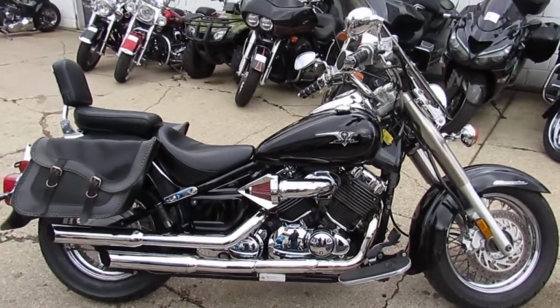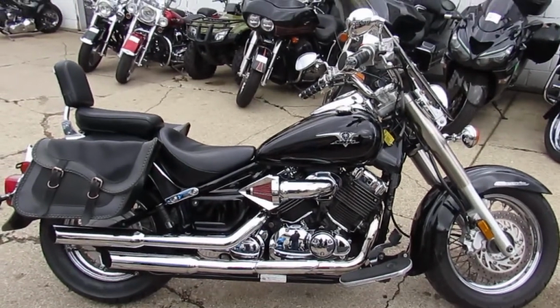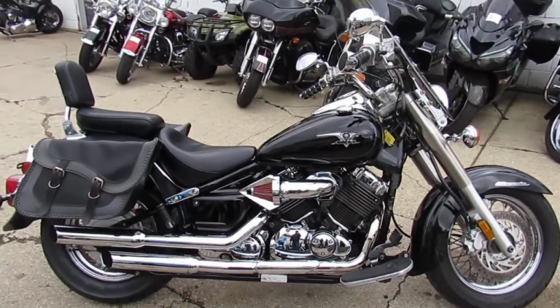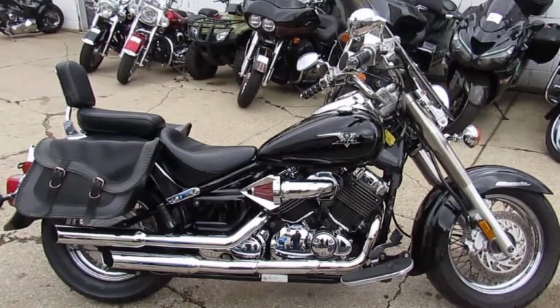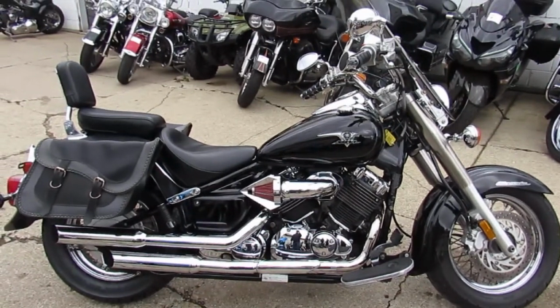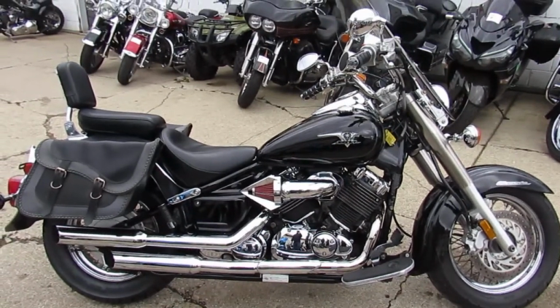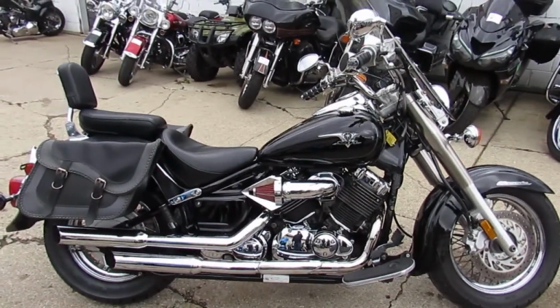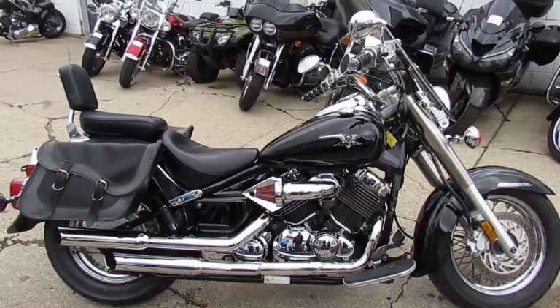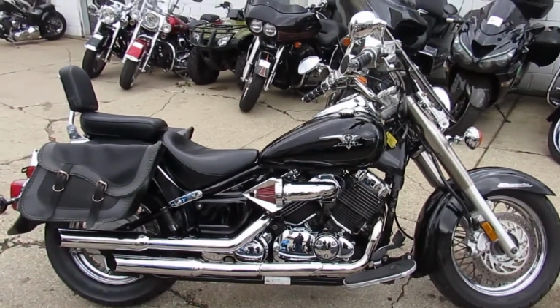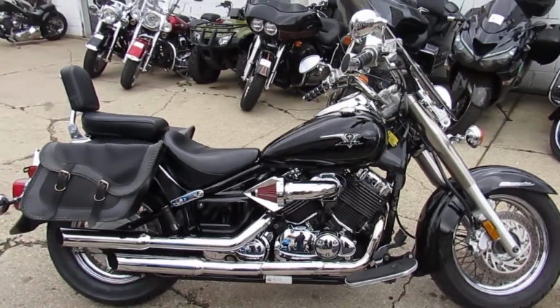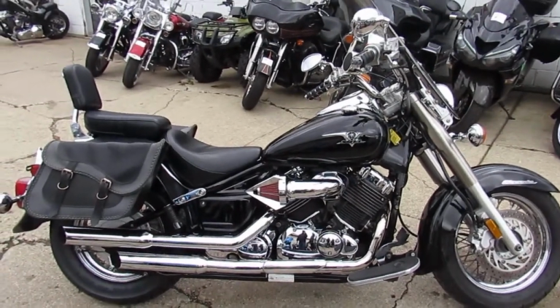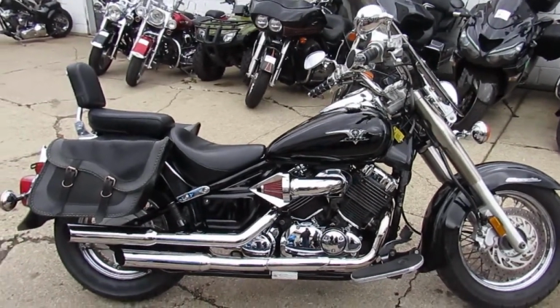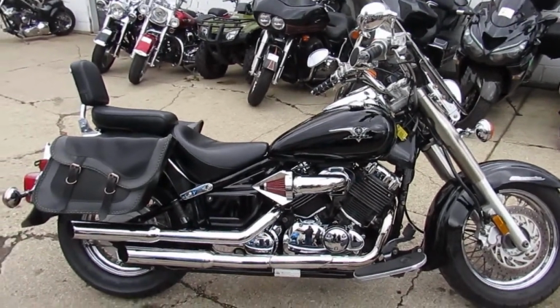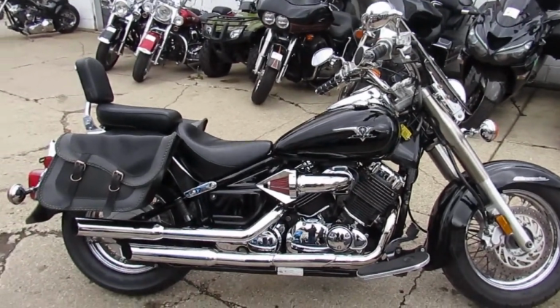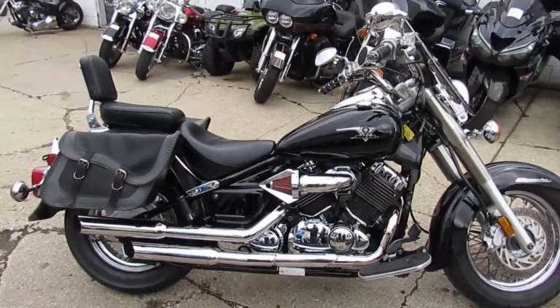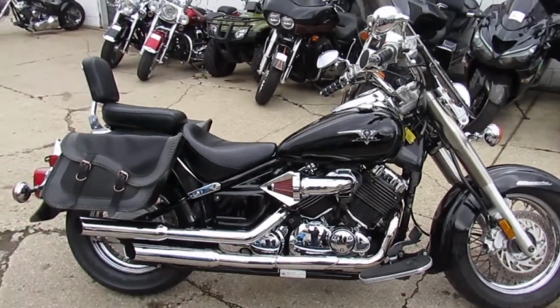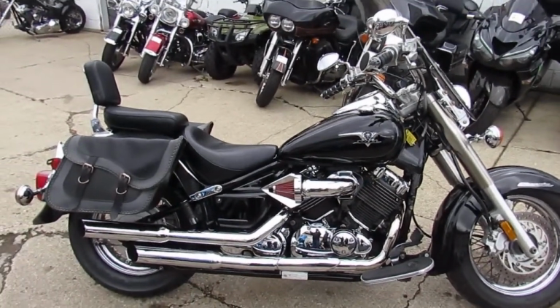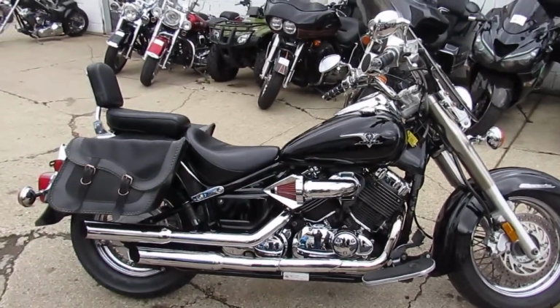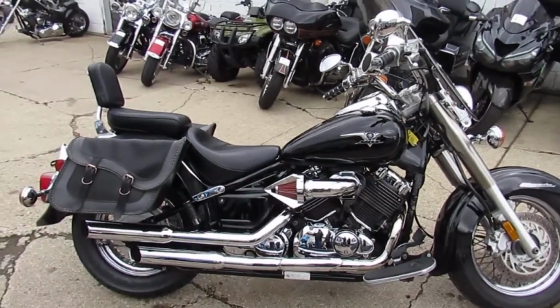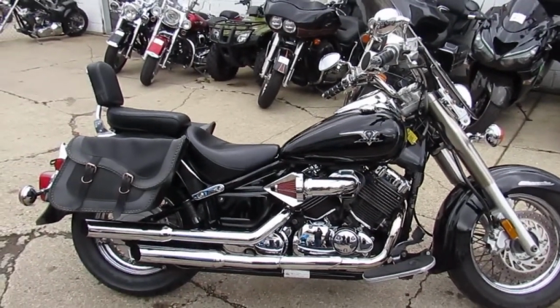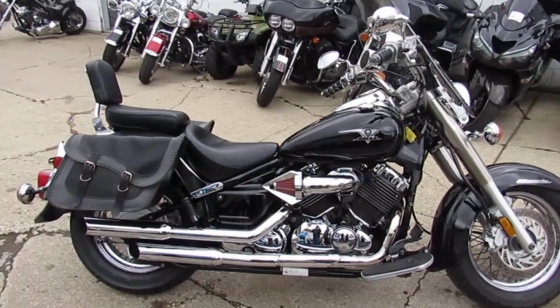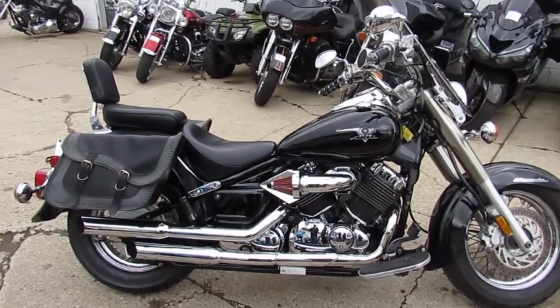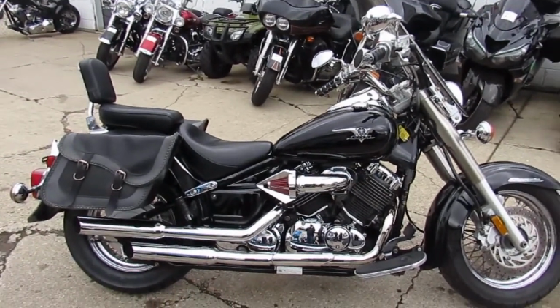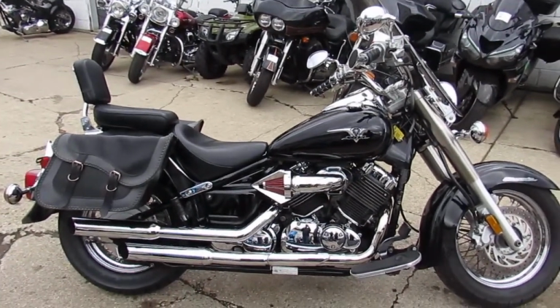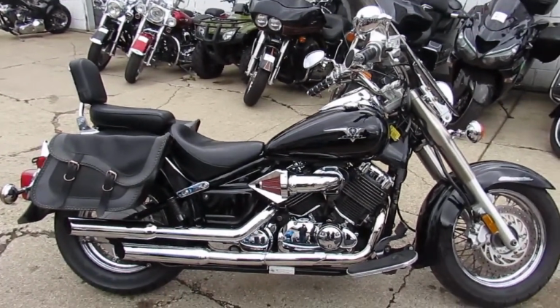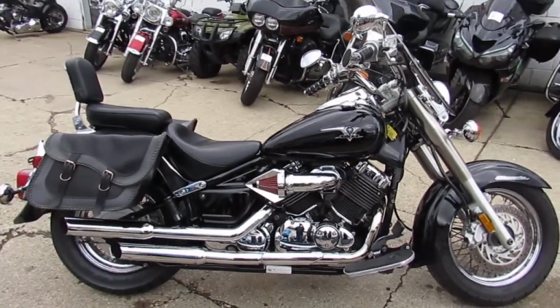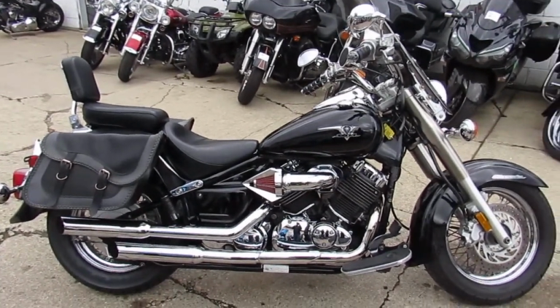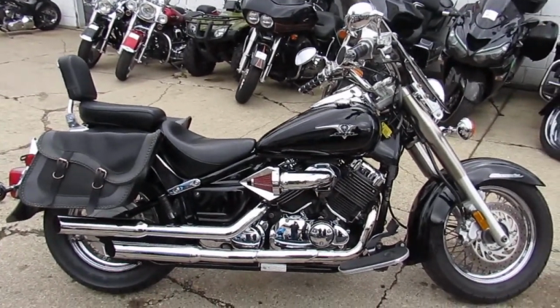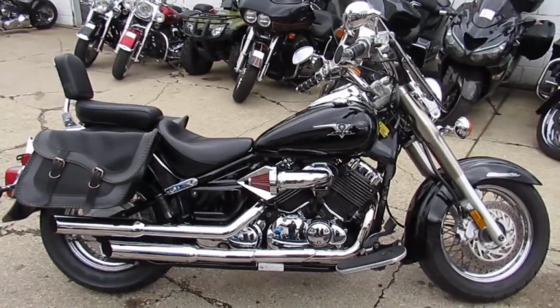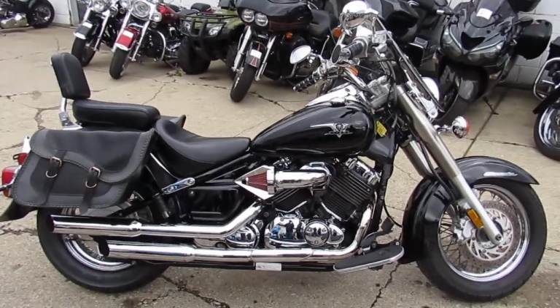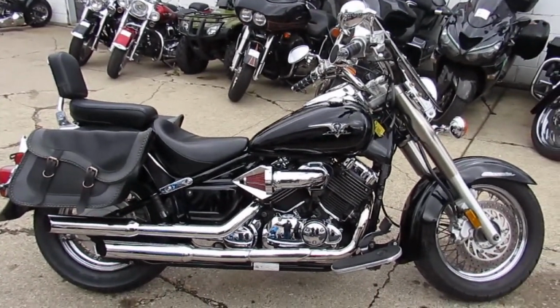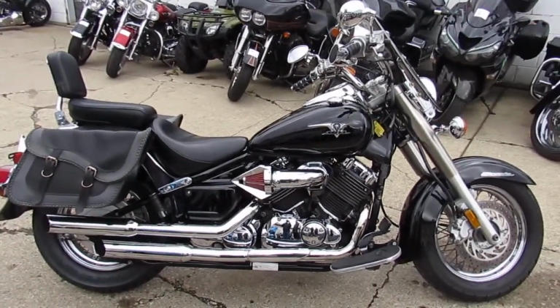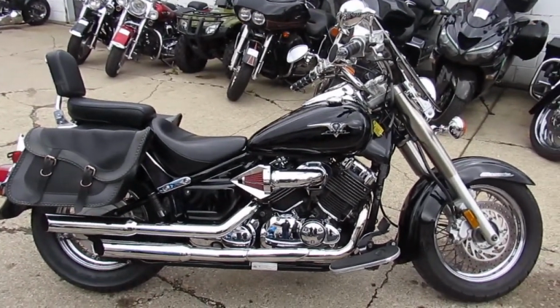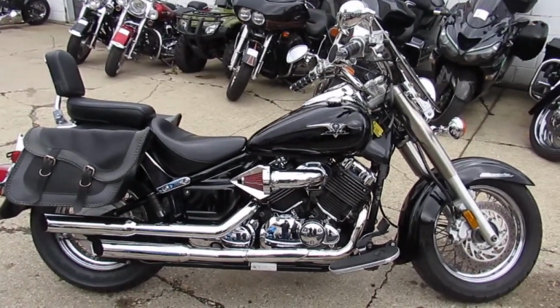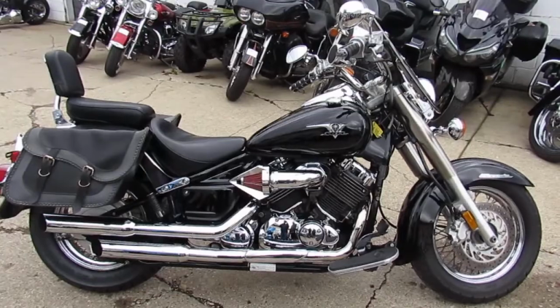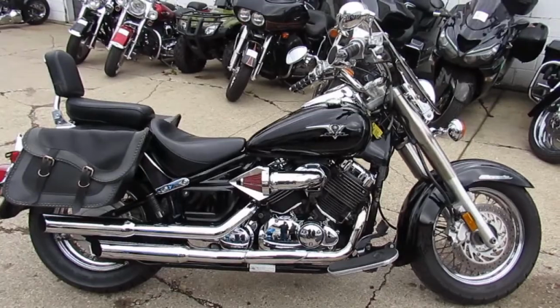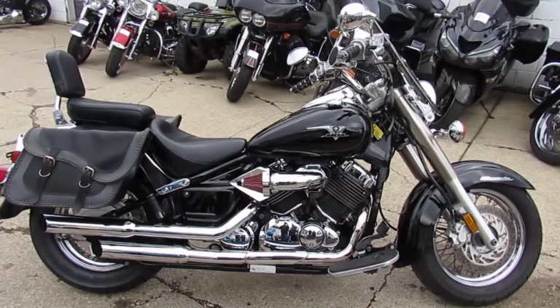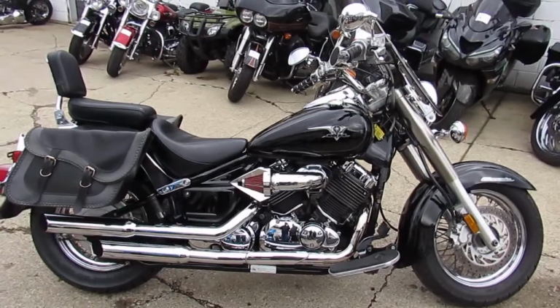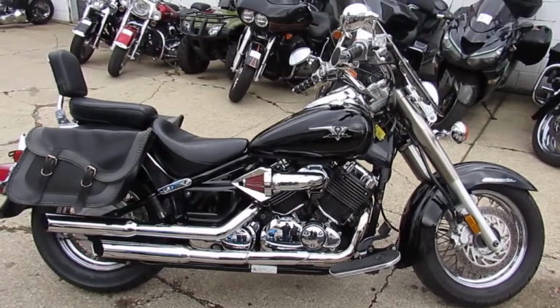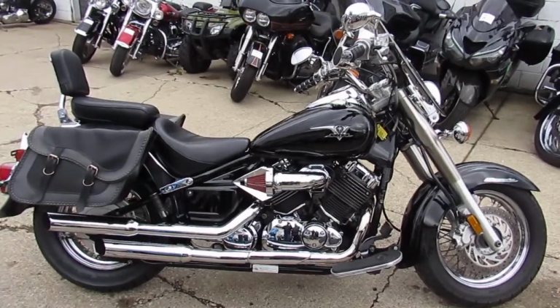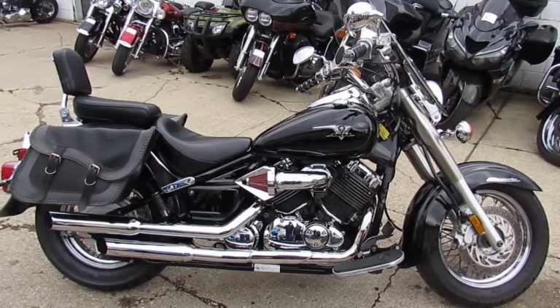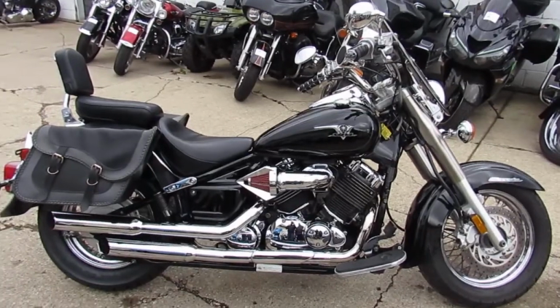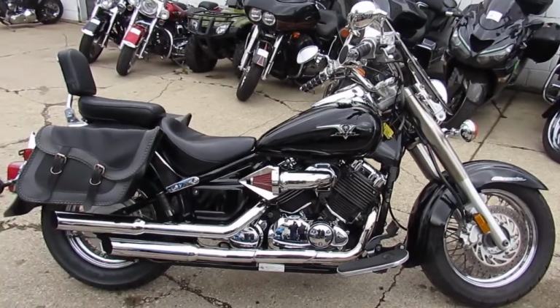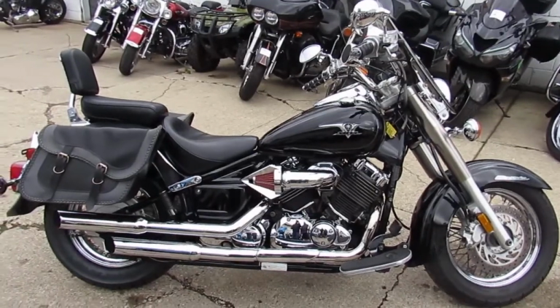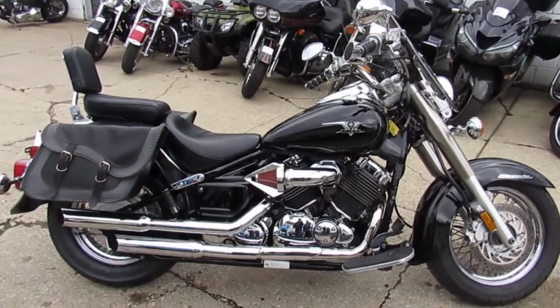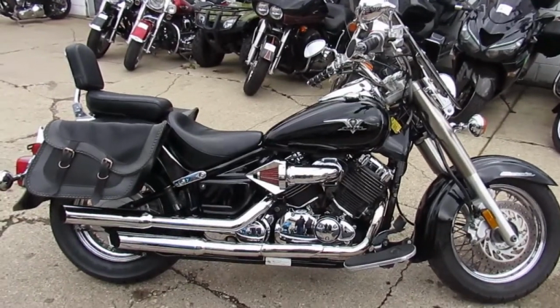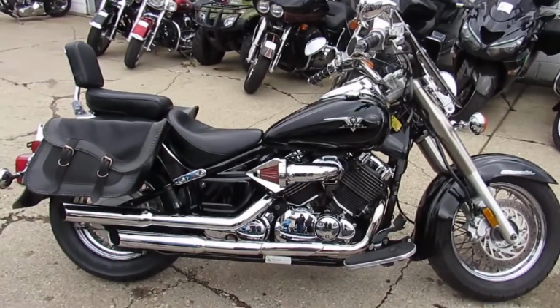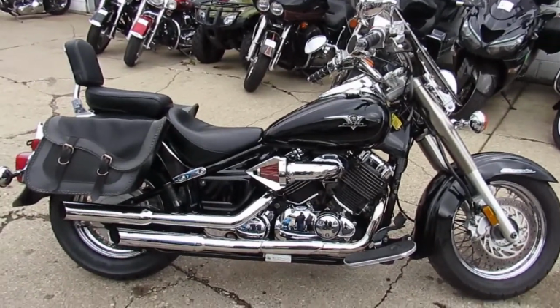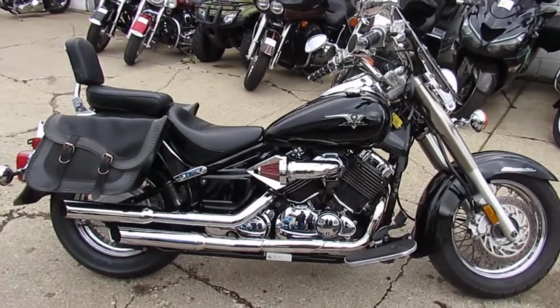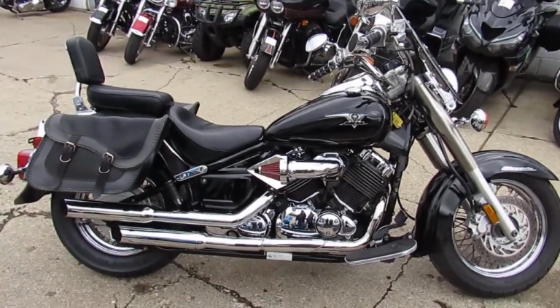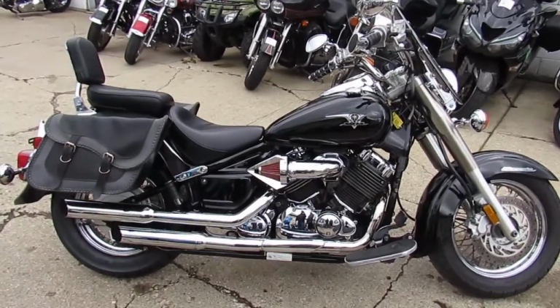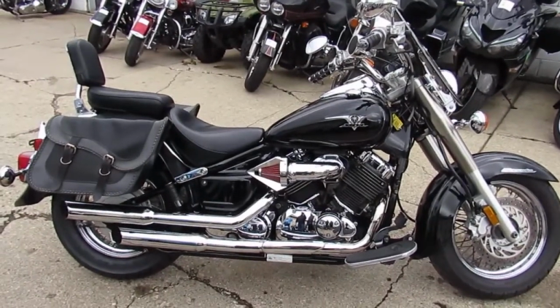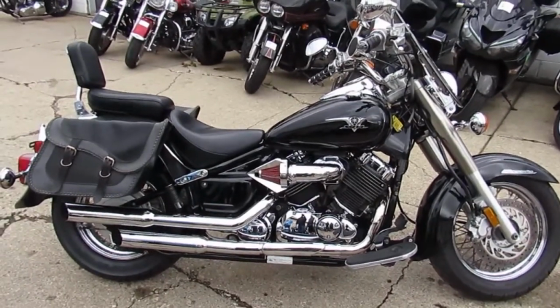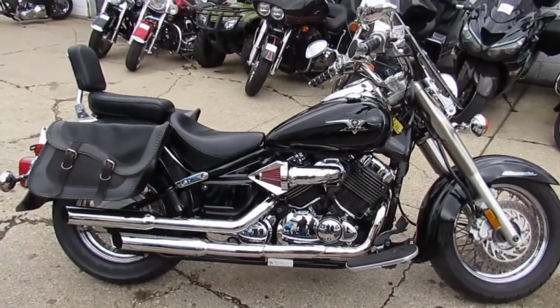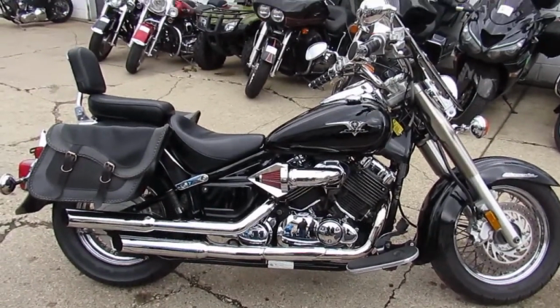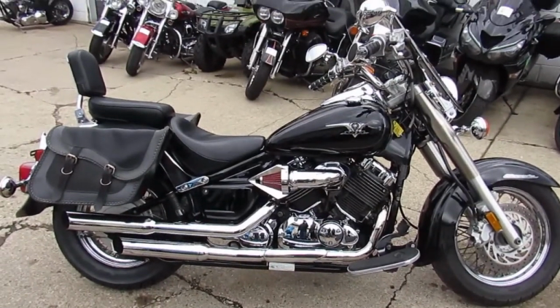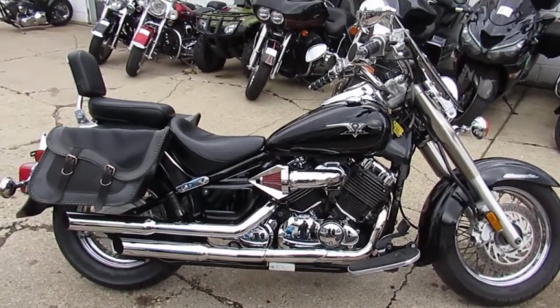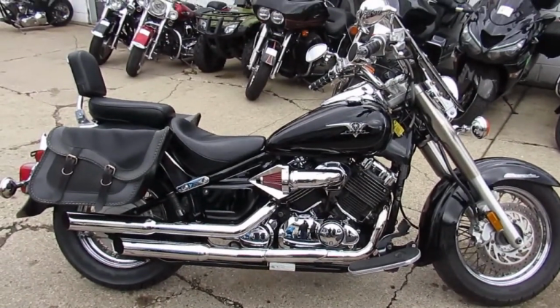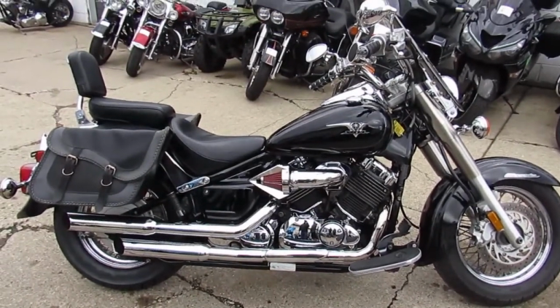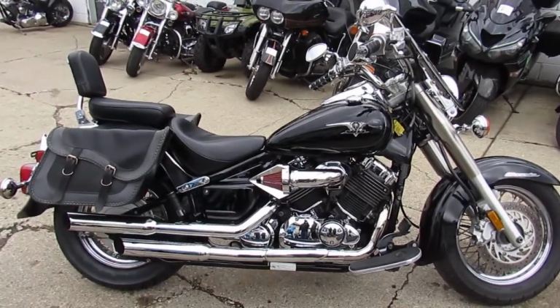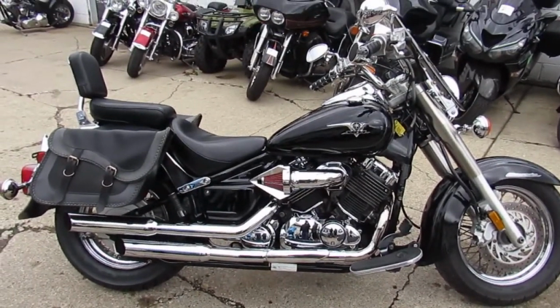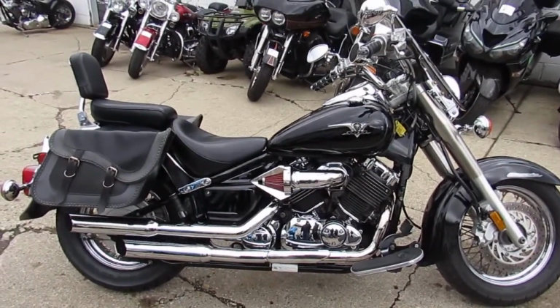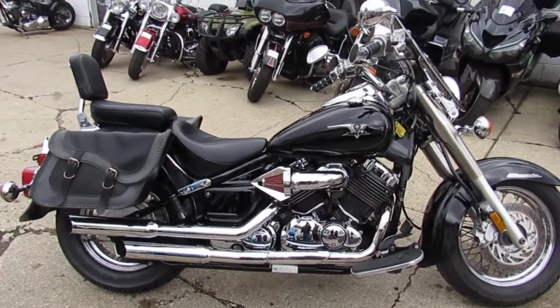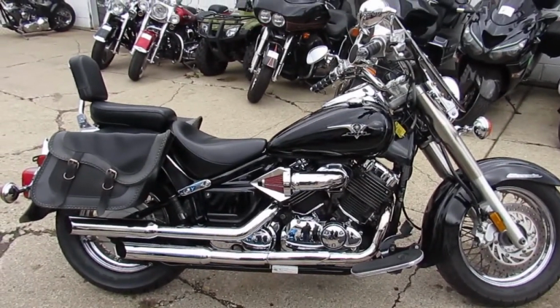Hey guys, it's ApprovalPowersports.com here doing some videos on the used bikes. We got over 600 used bikes in the showroom.